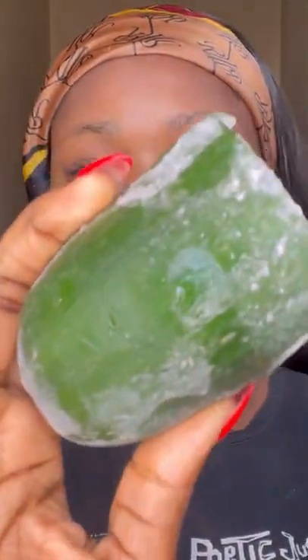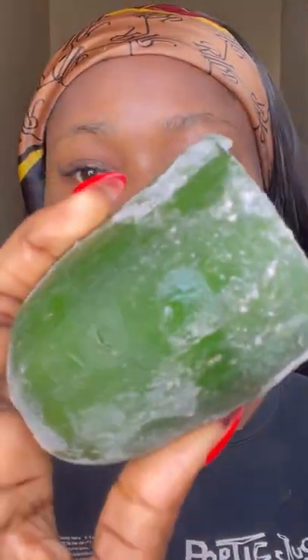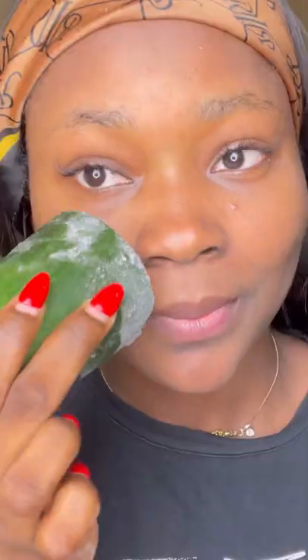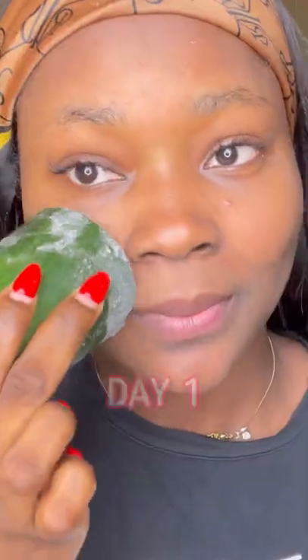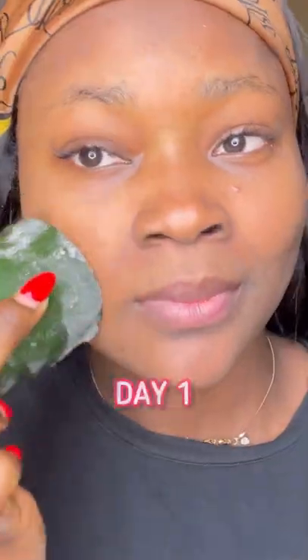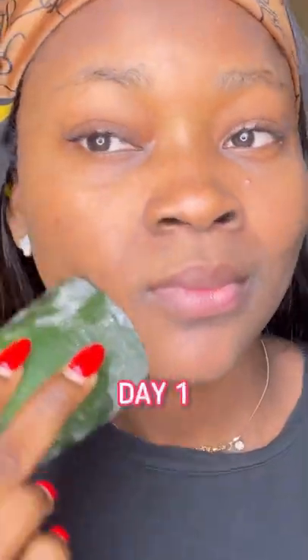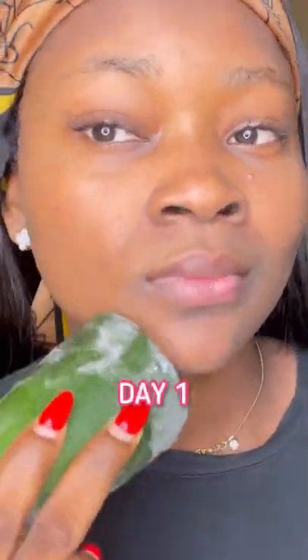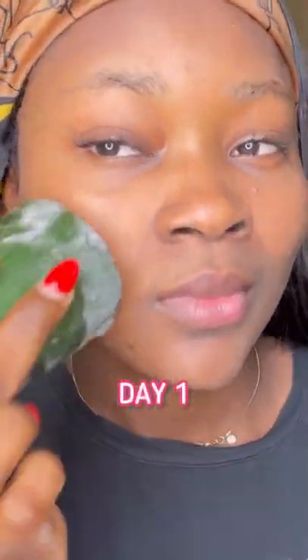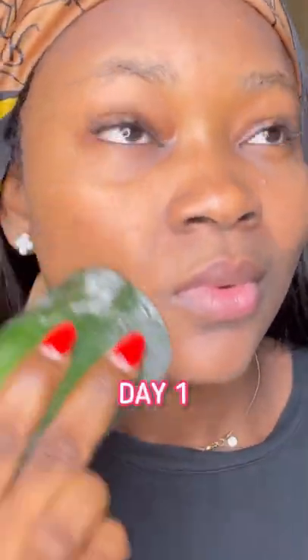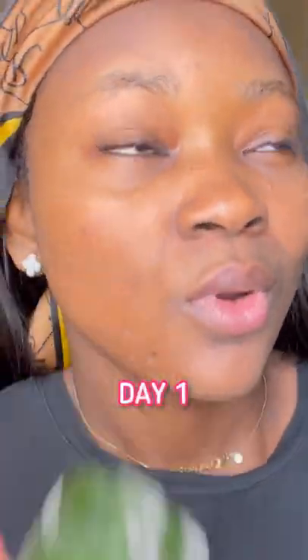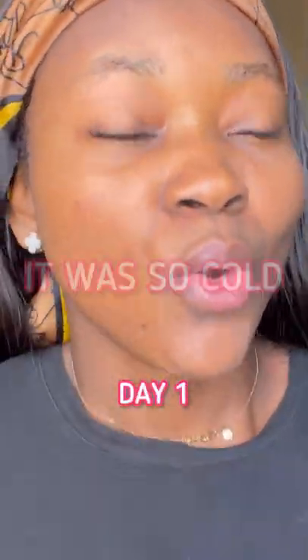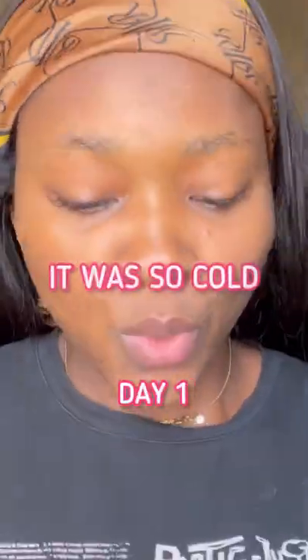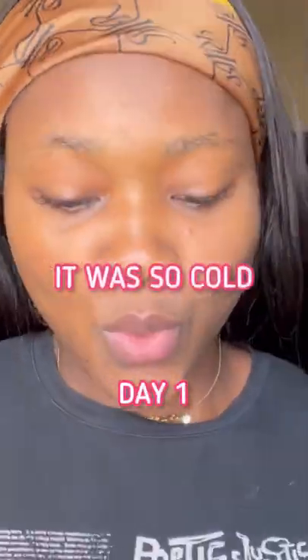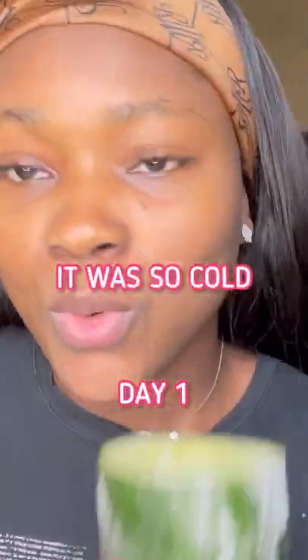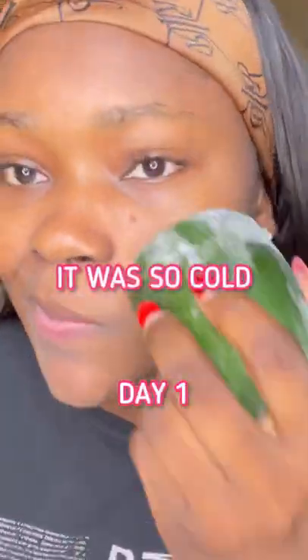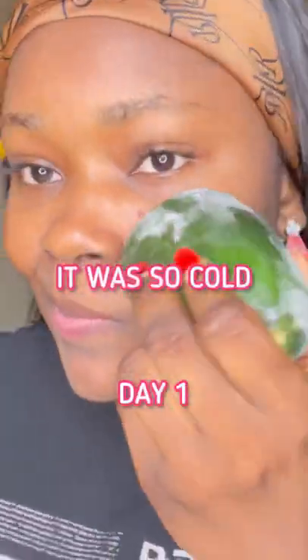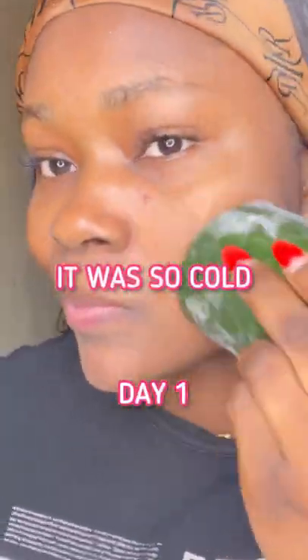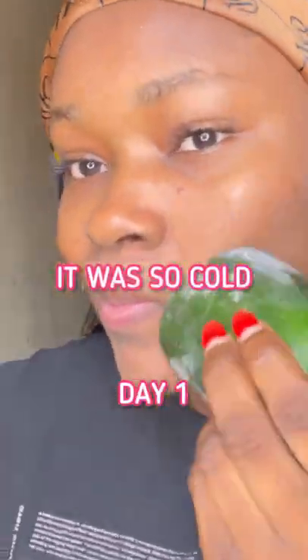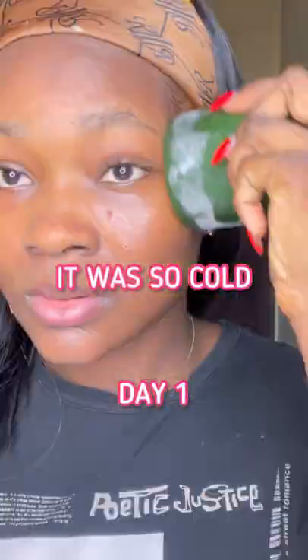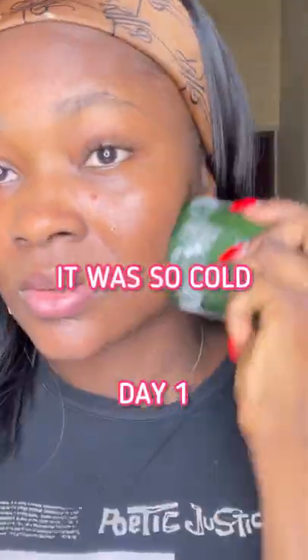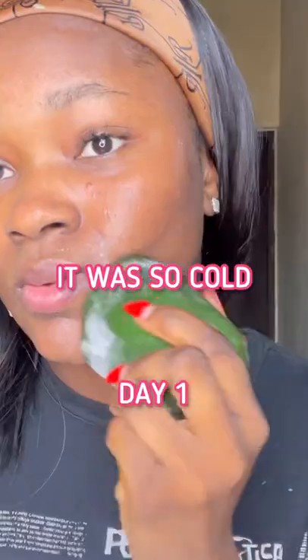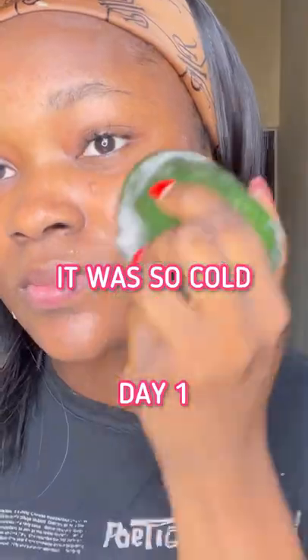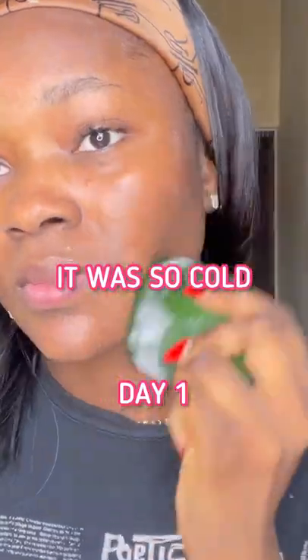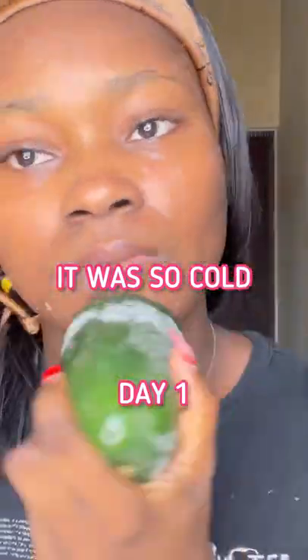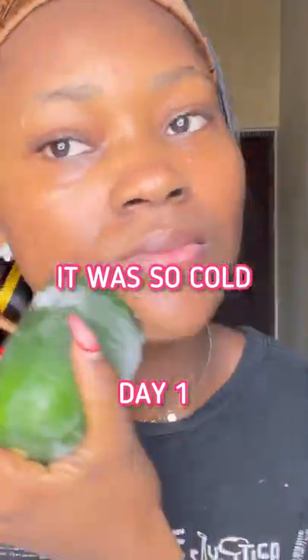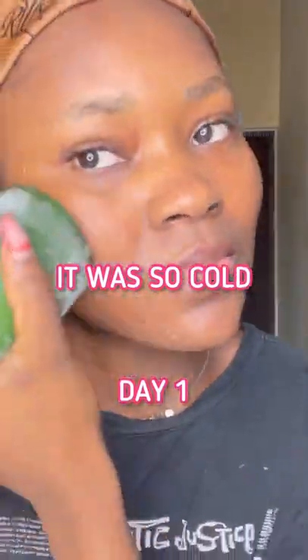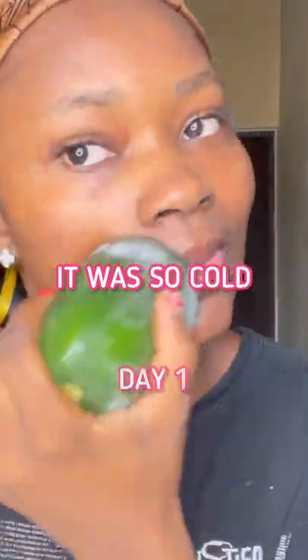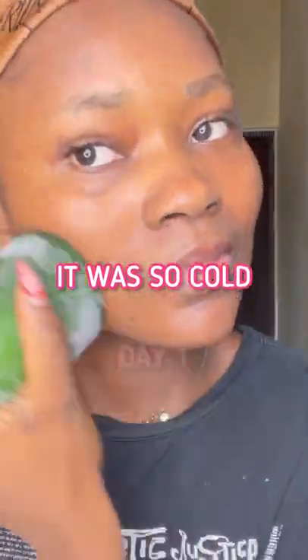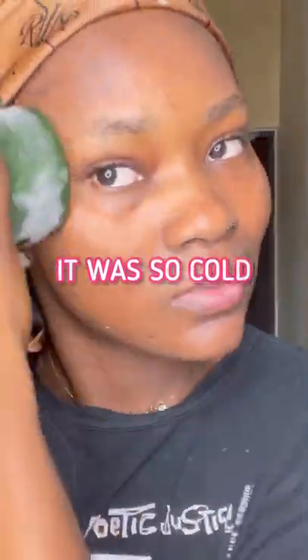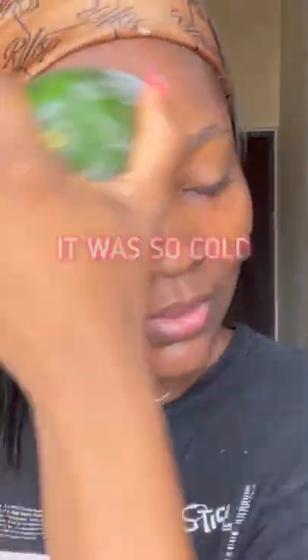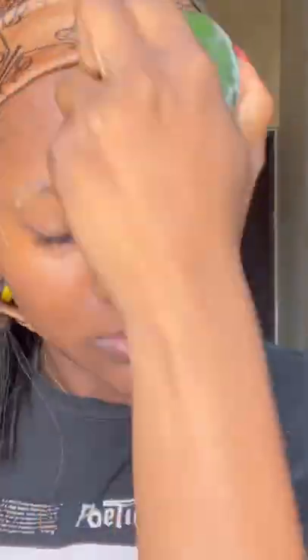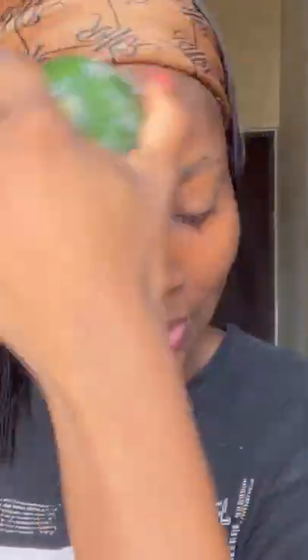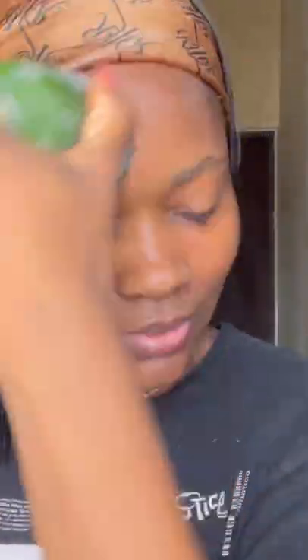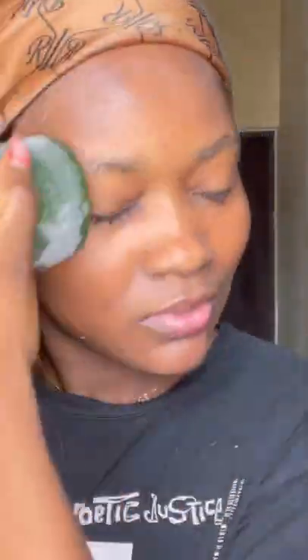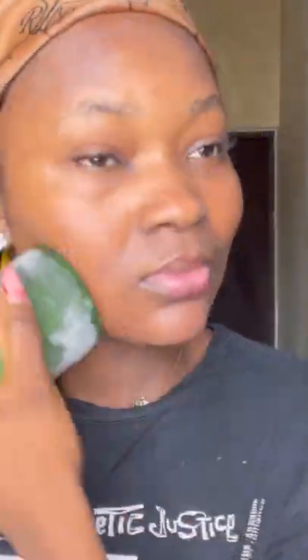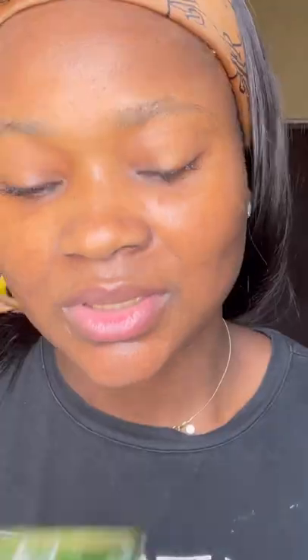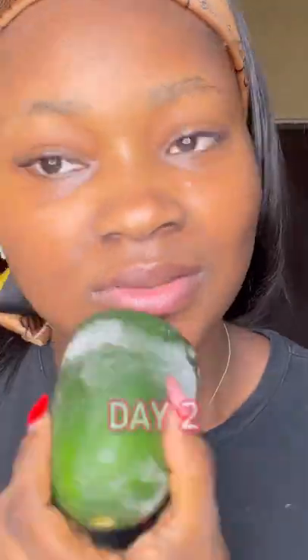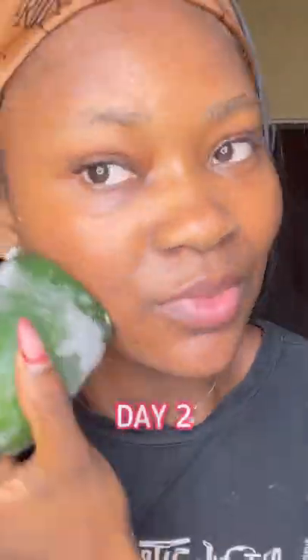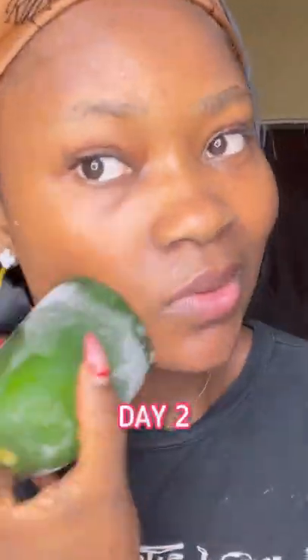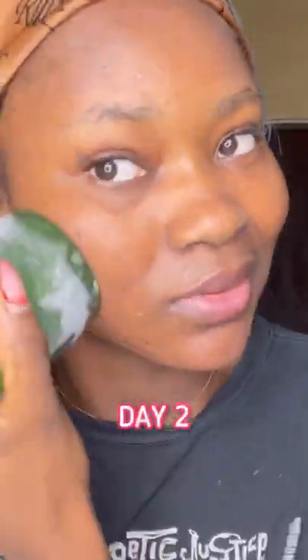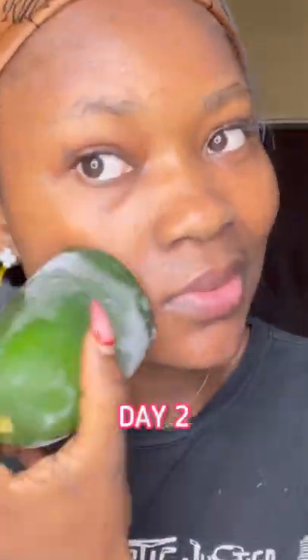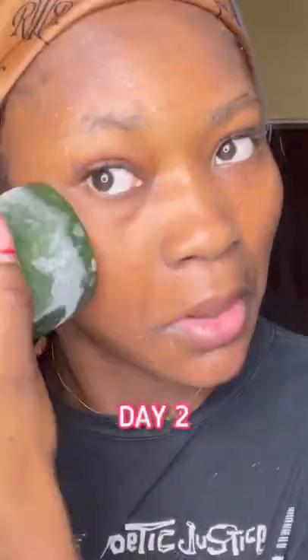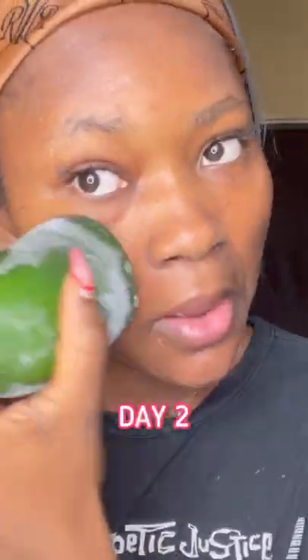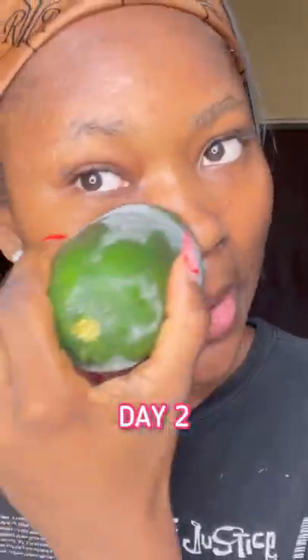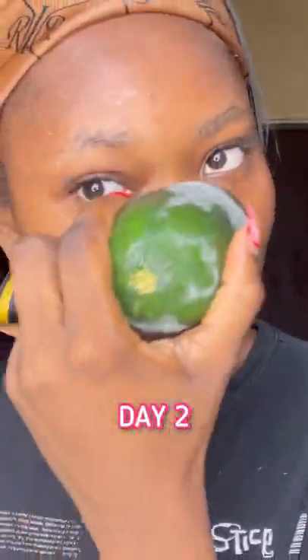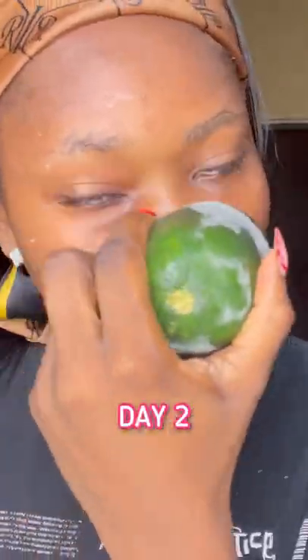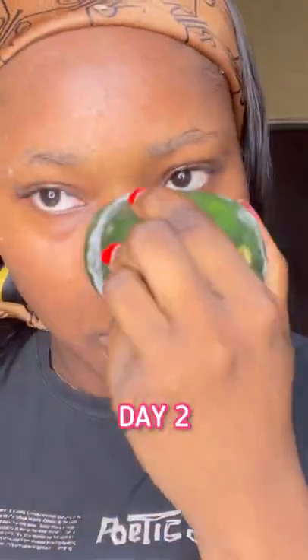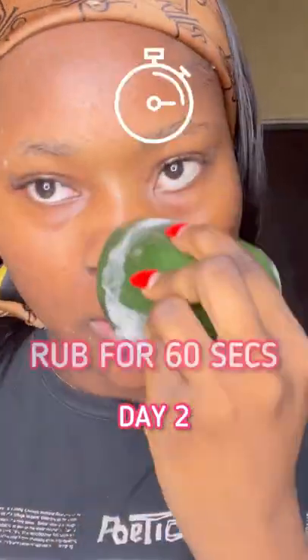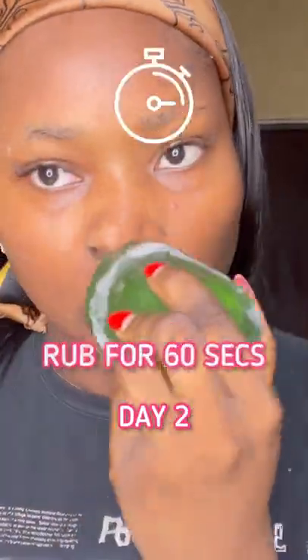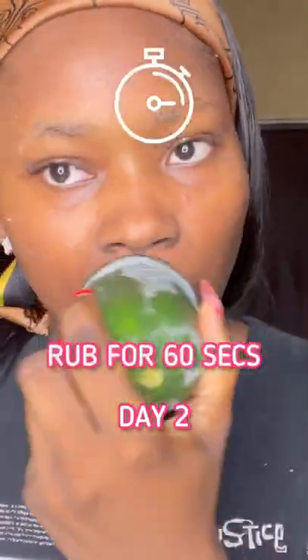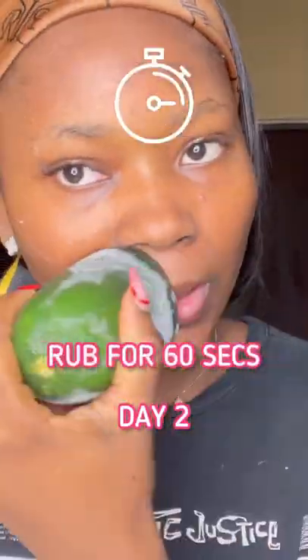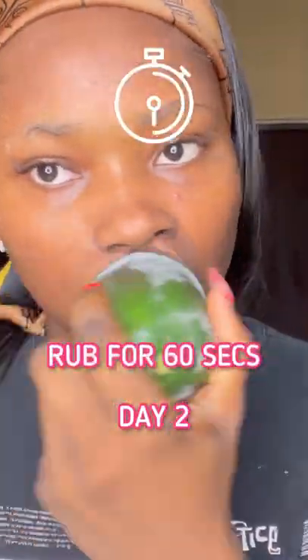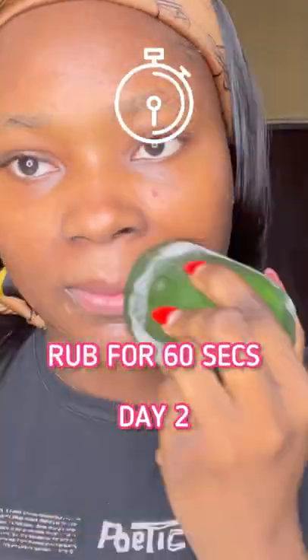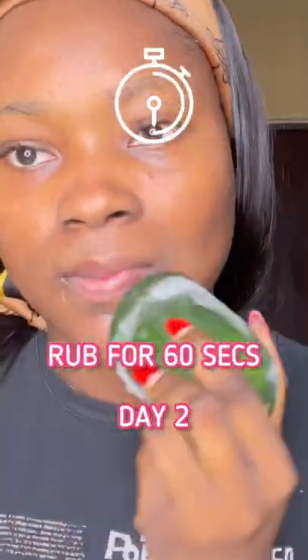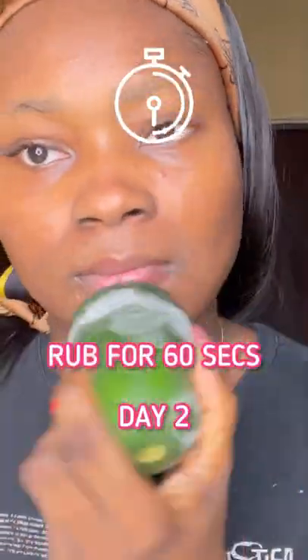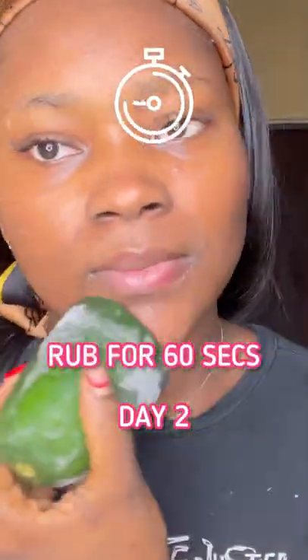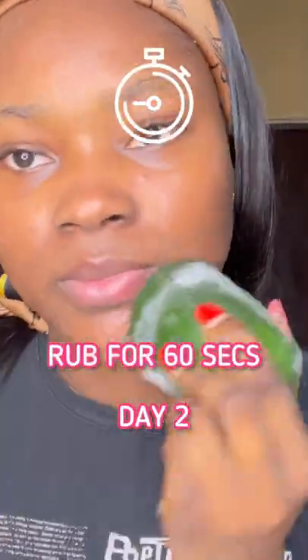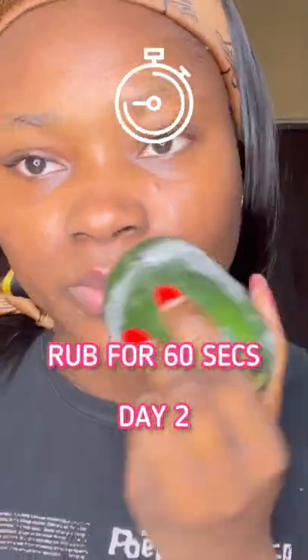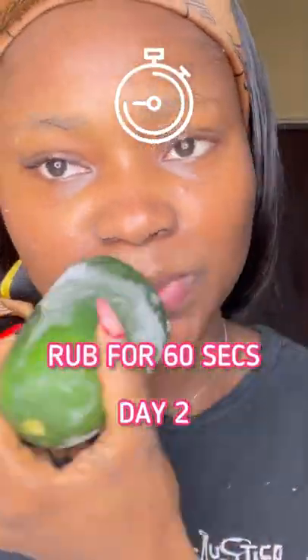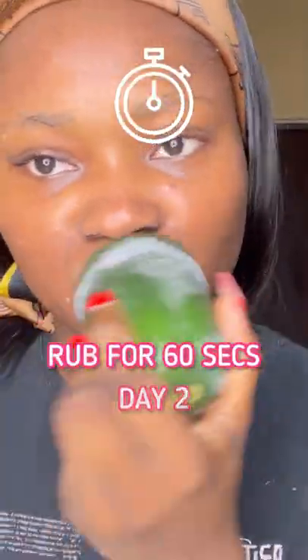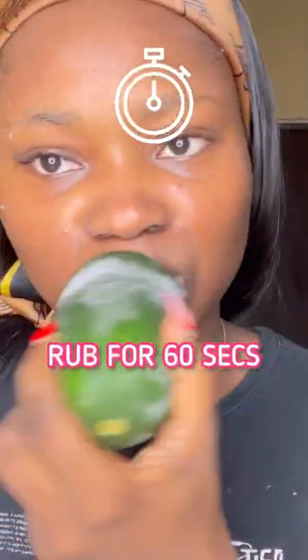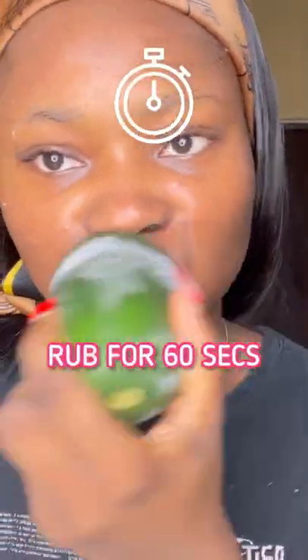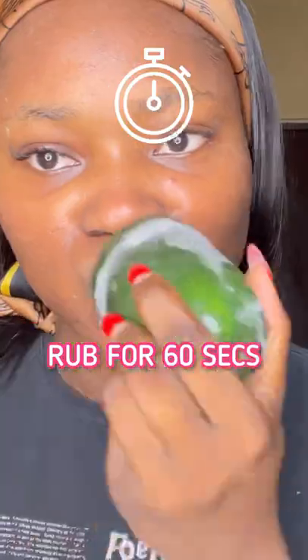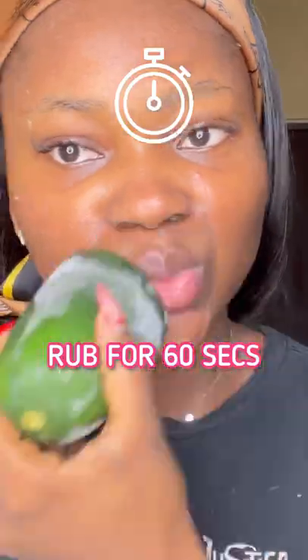So on day one, it was so cold, my fingers were literally freezing. And on day two, I made sure to rub this on for like 60 seconds.